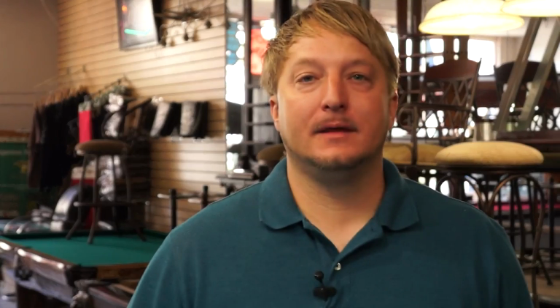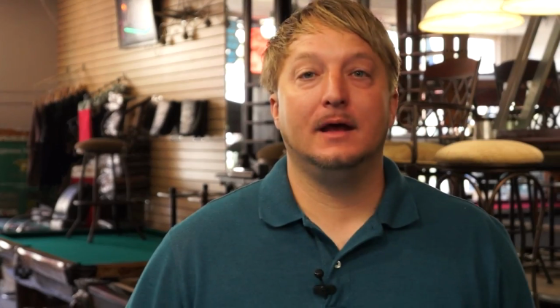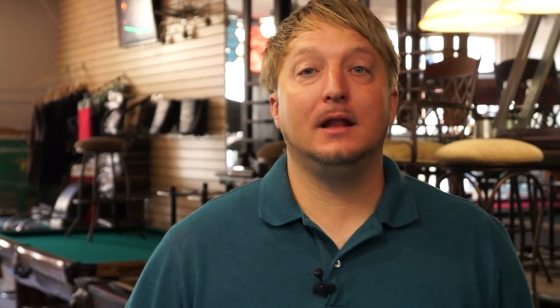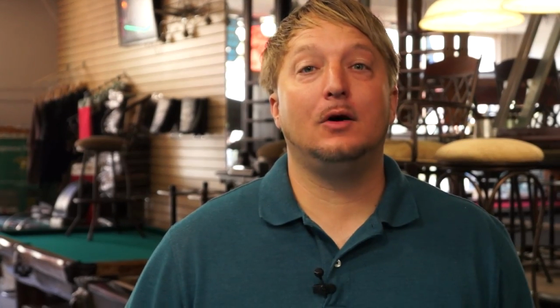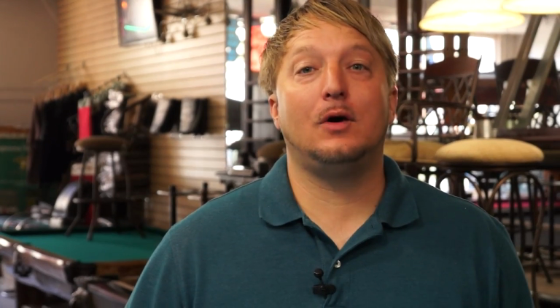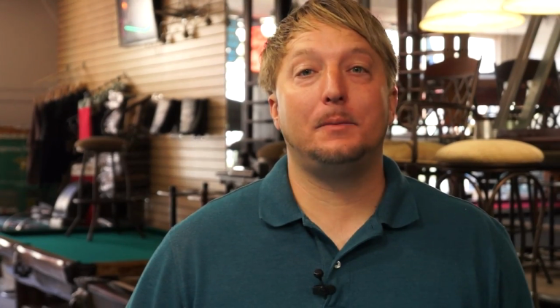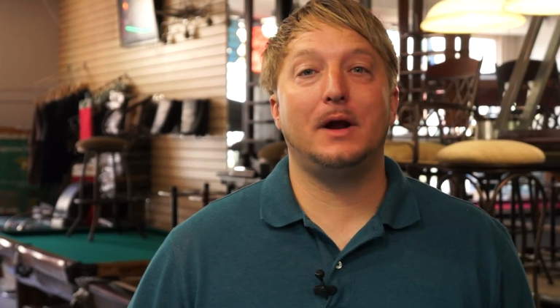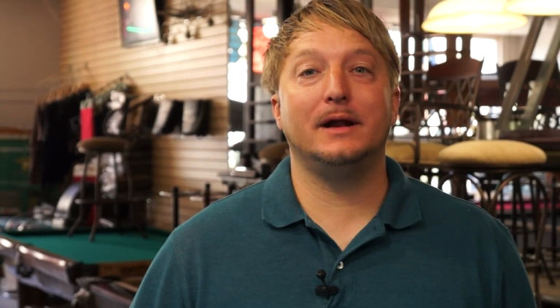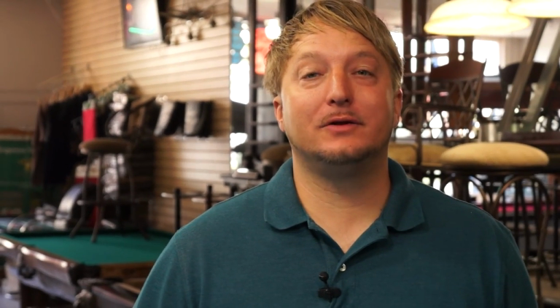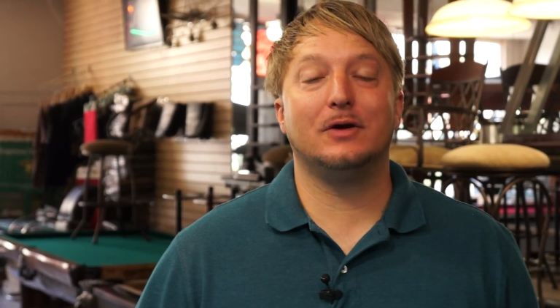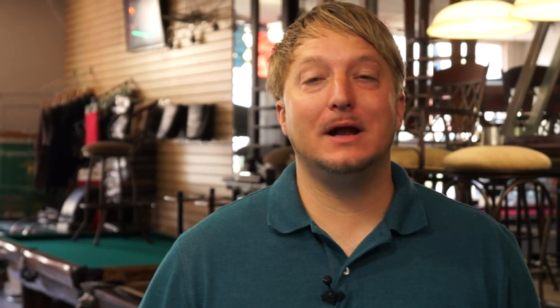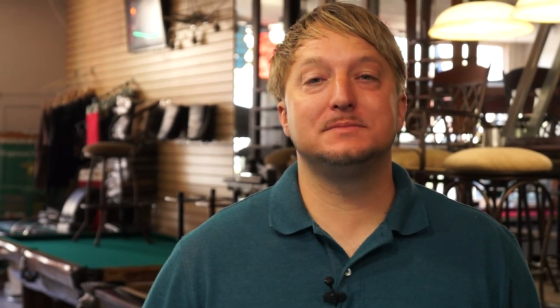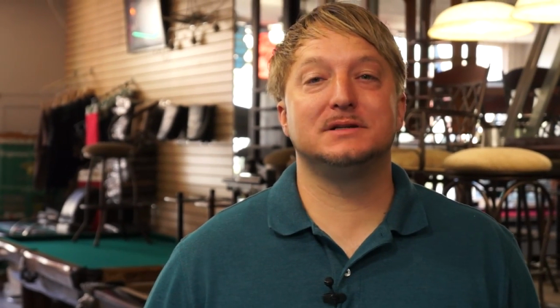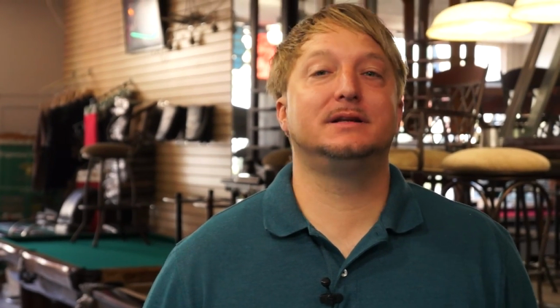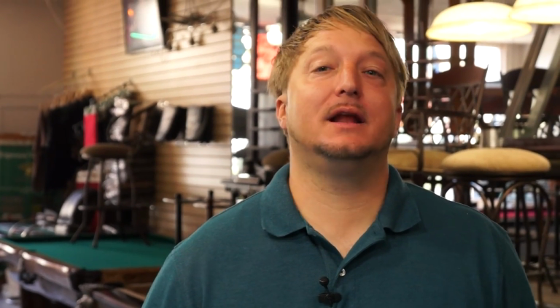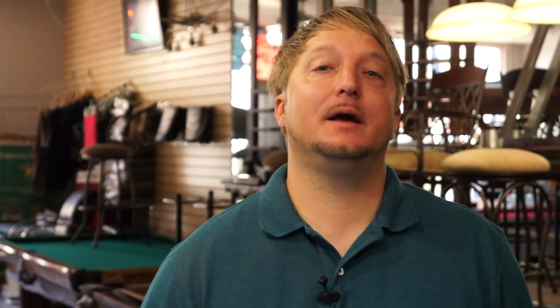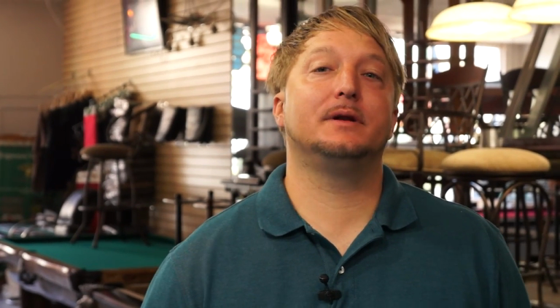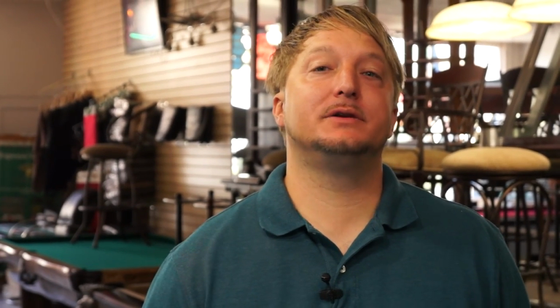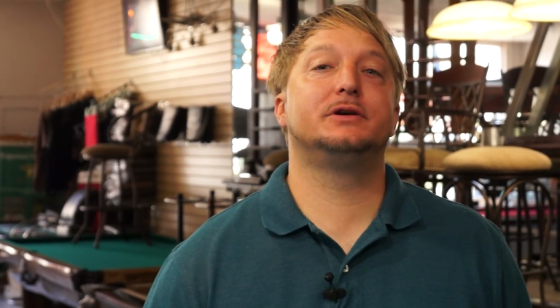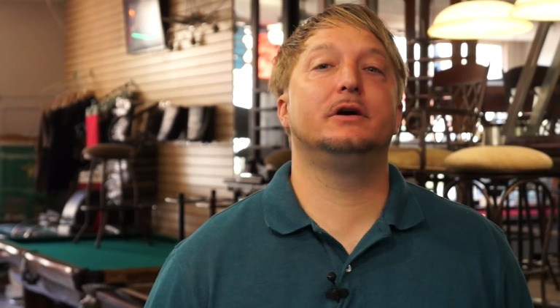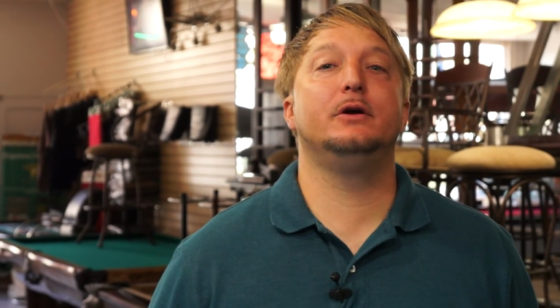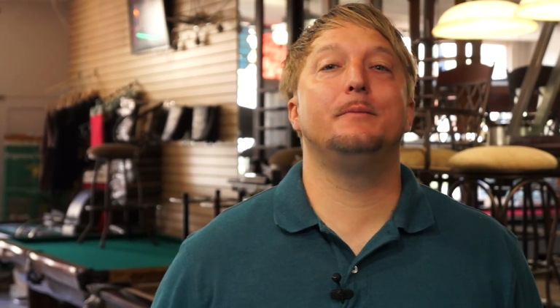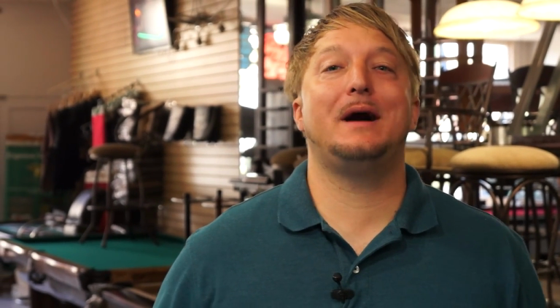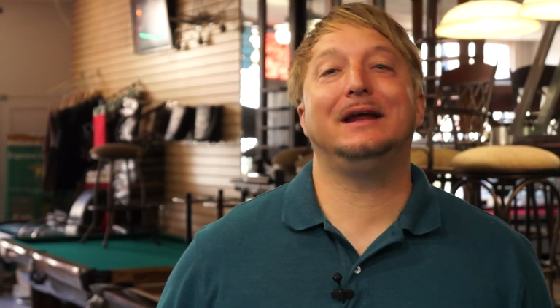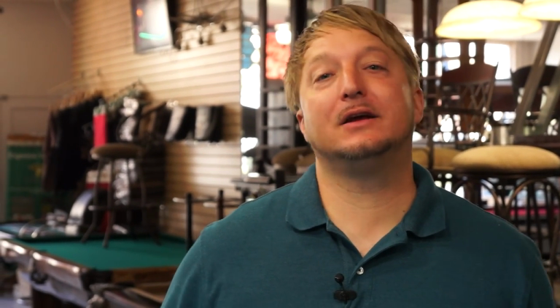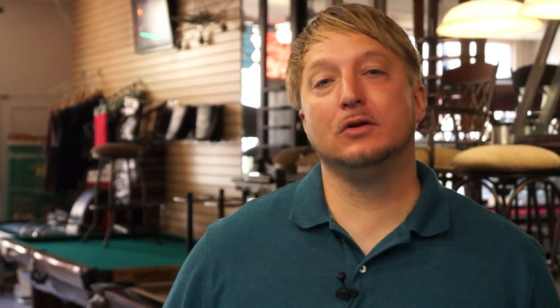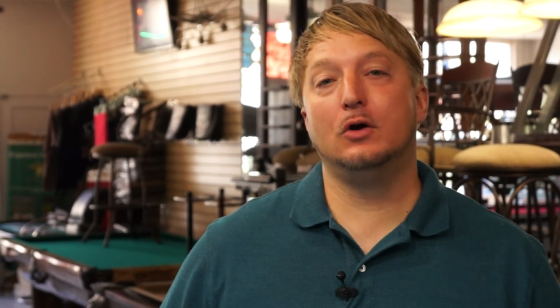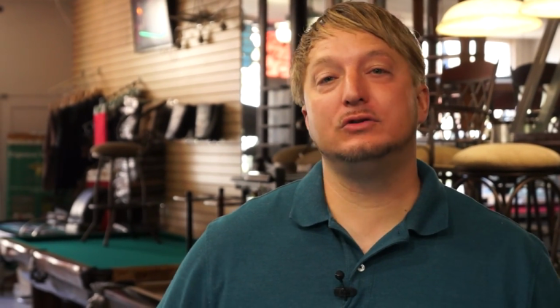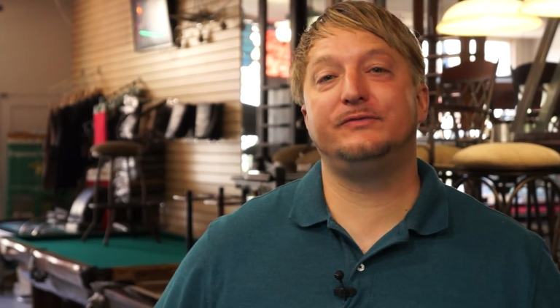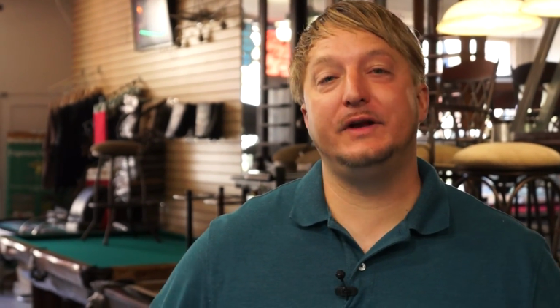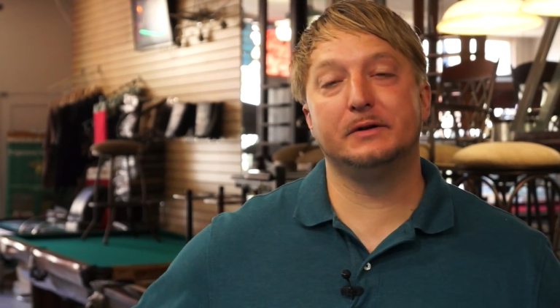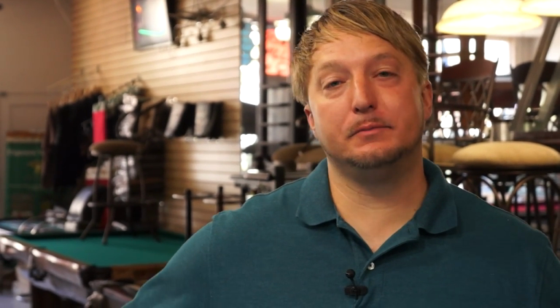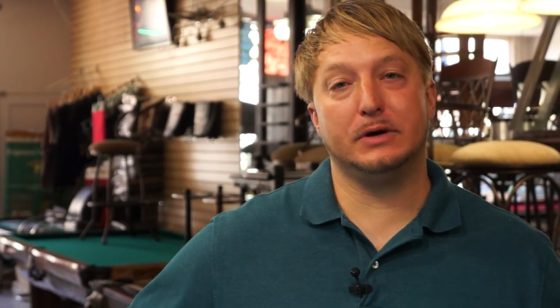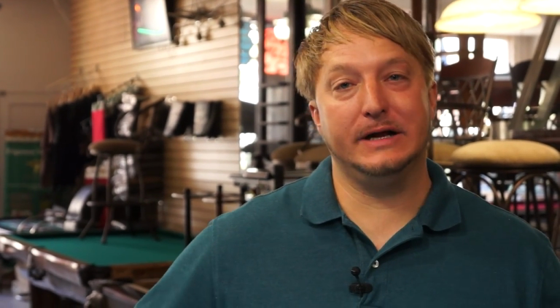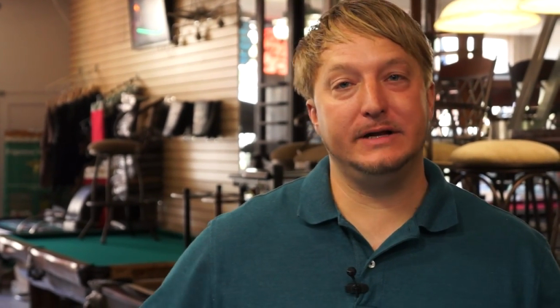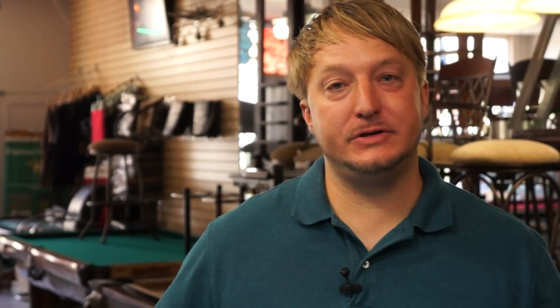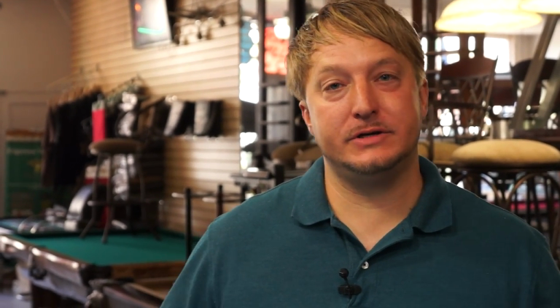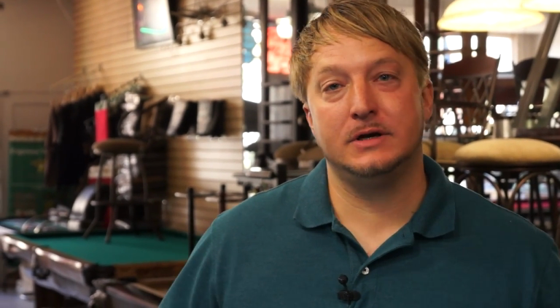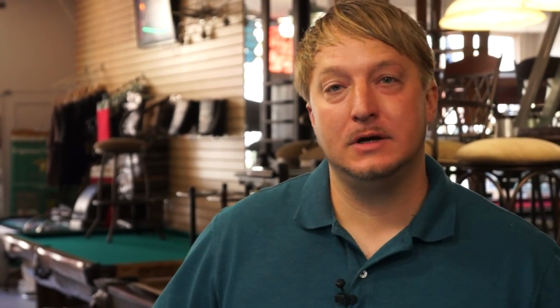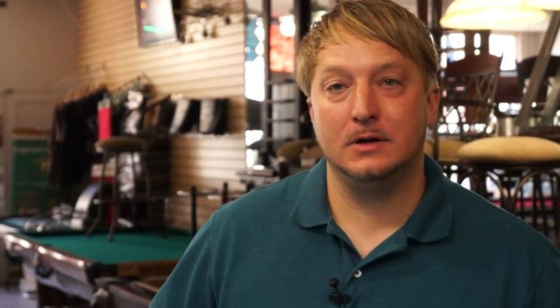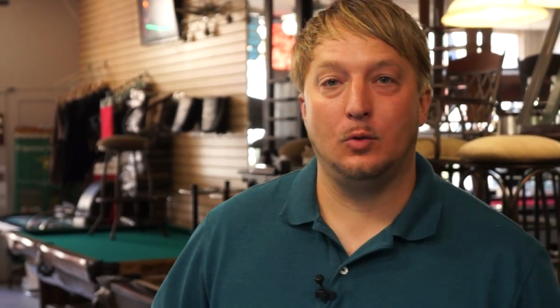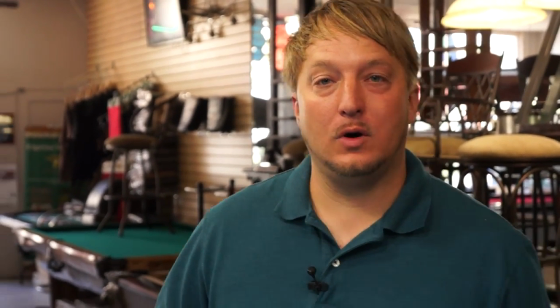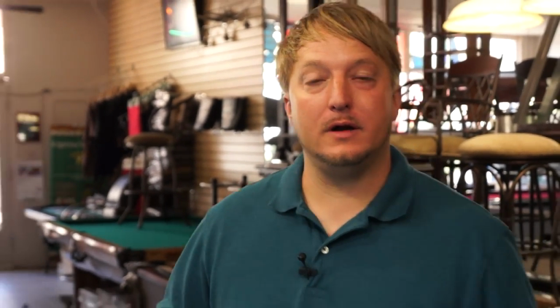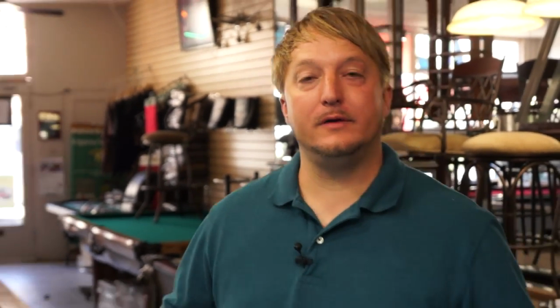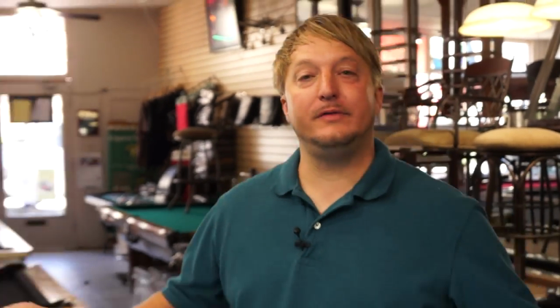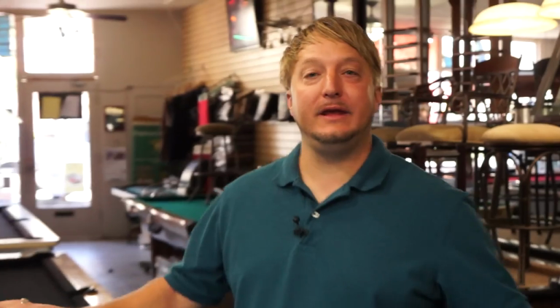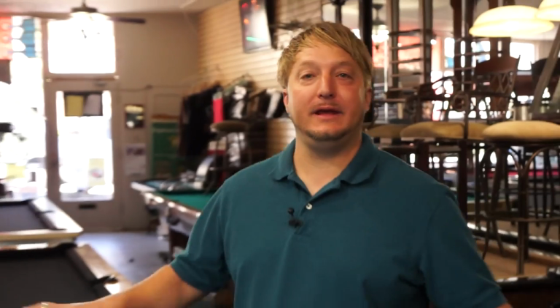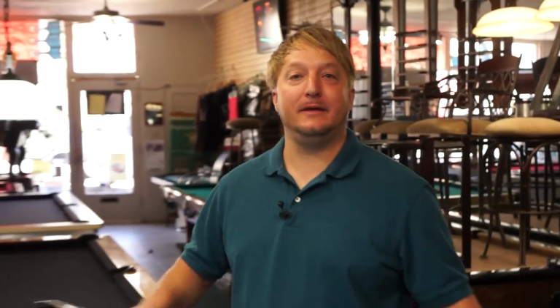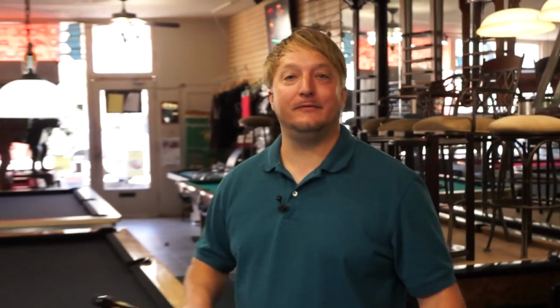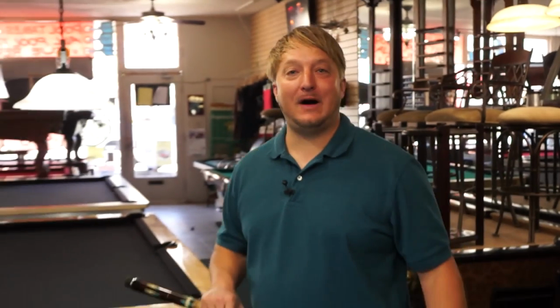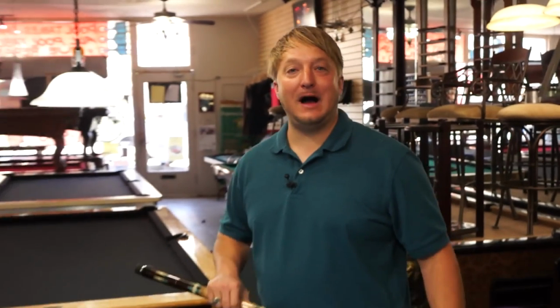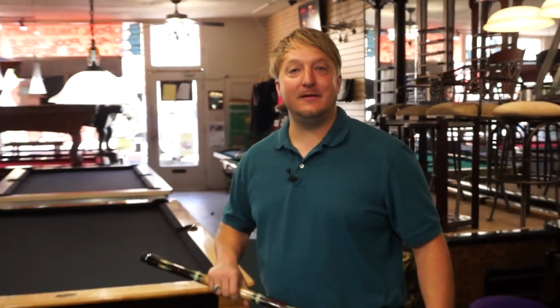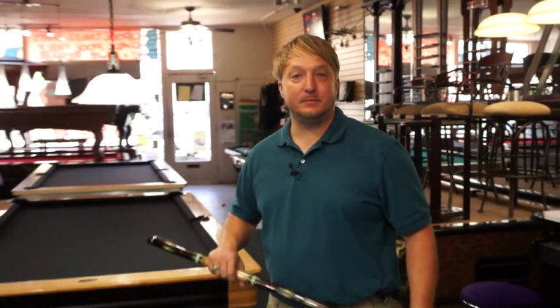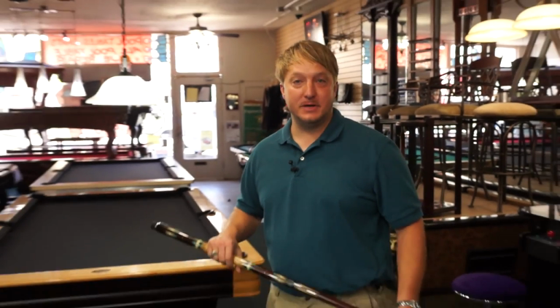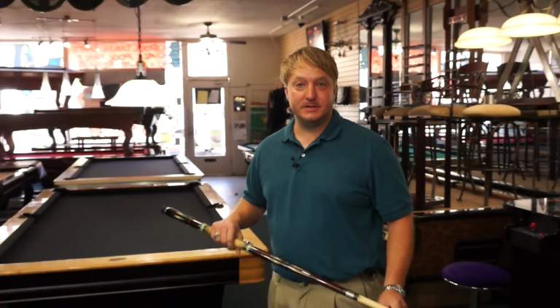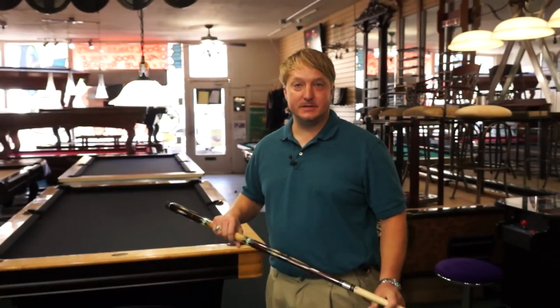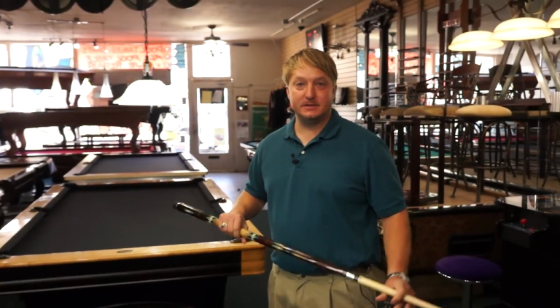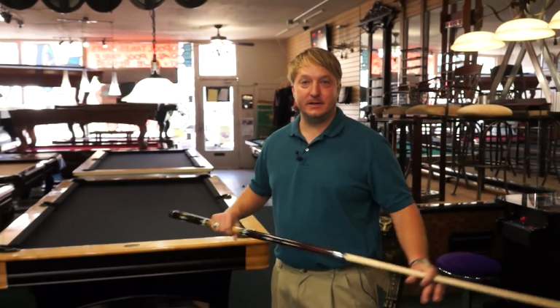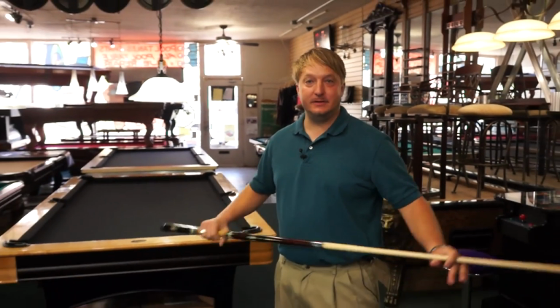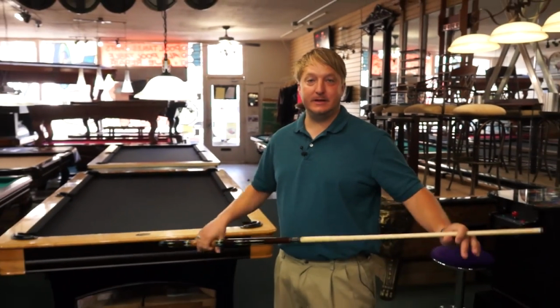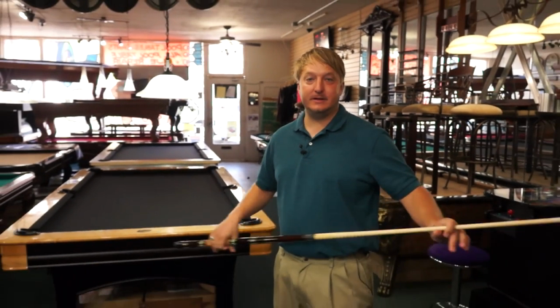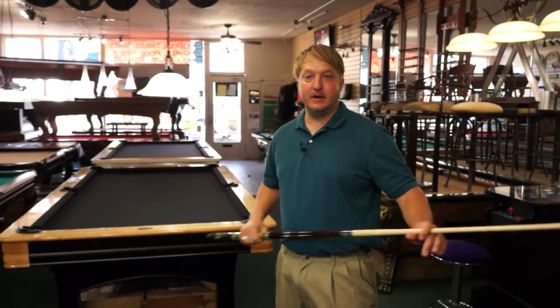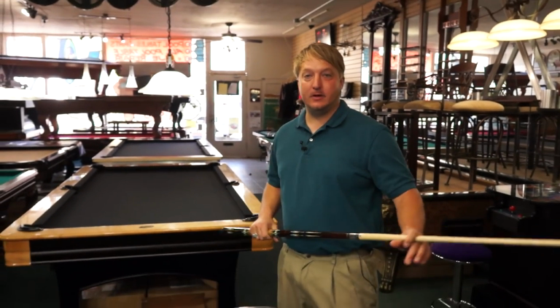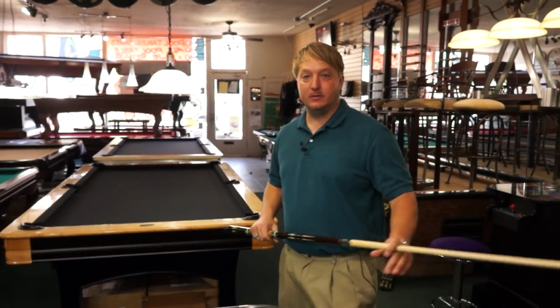Hello, I'm Brandon Grams, and today I'm going to show you about a closed finger bridge — one of the five bridges you need to know.